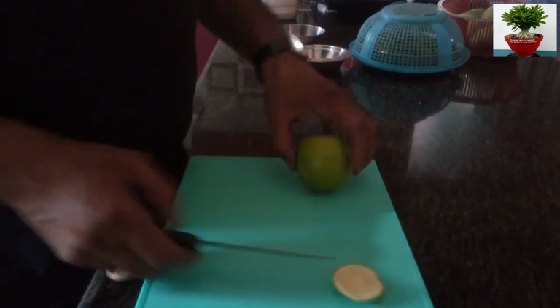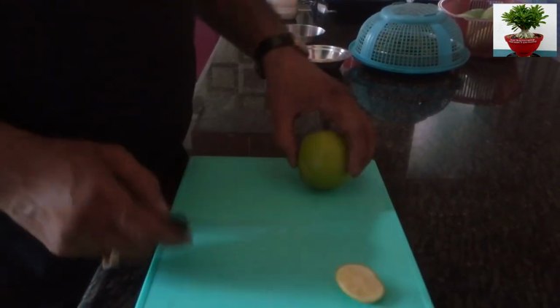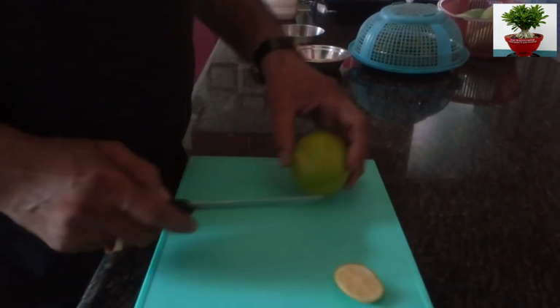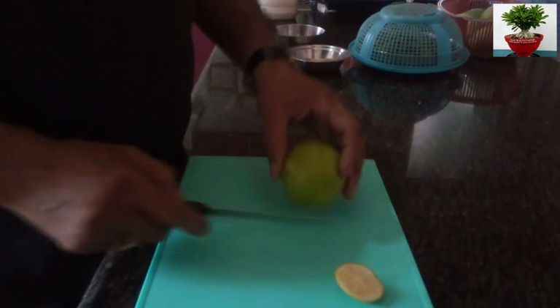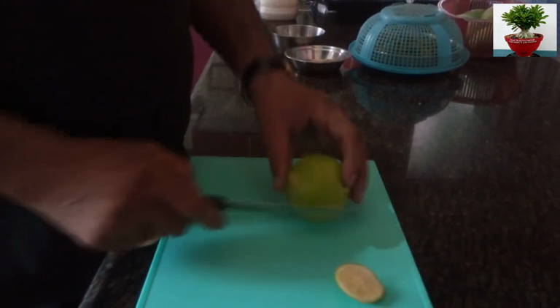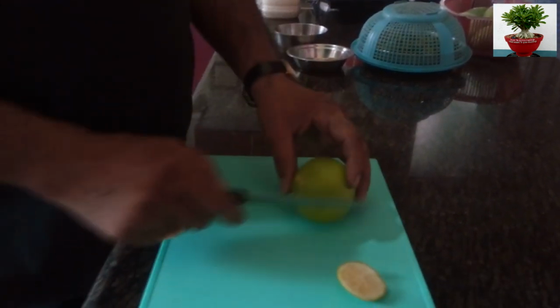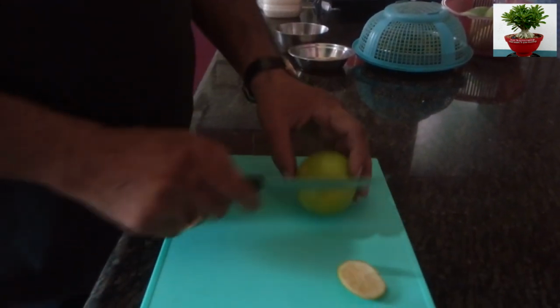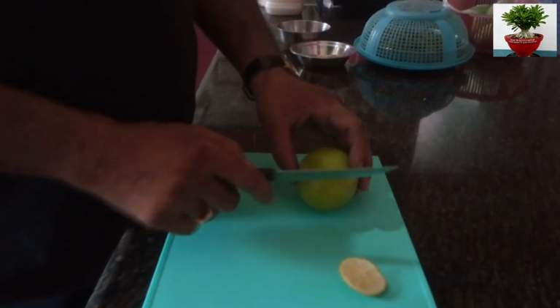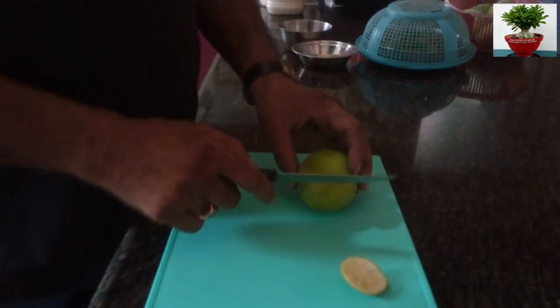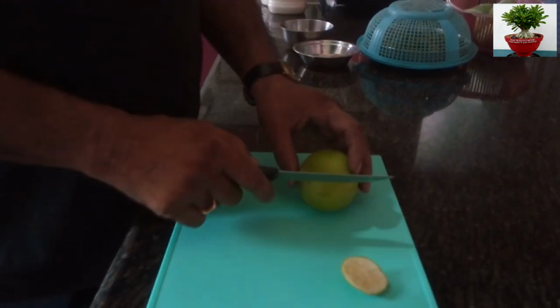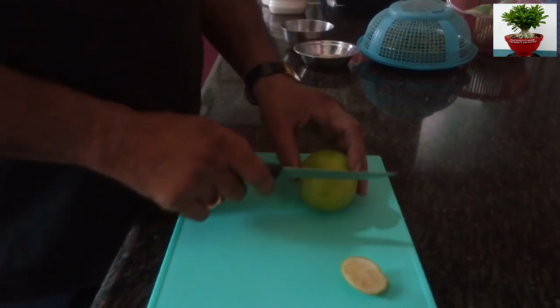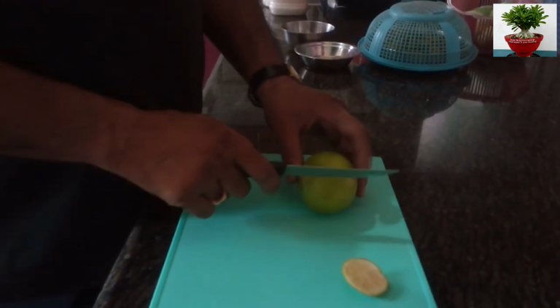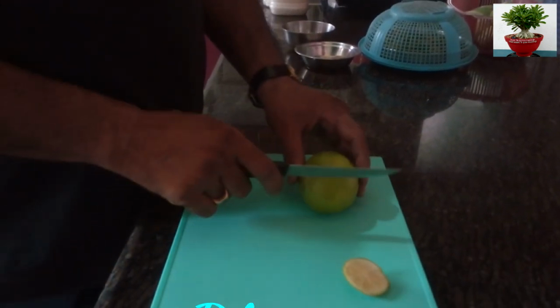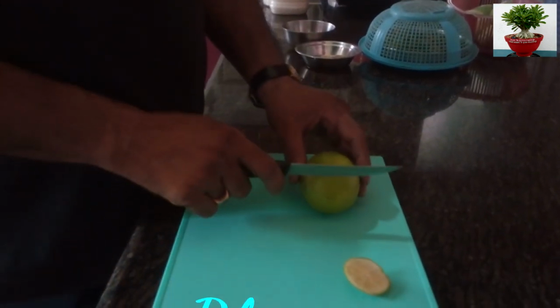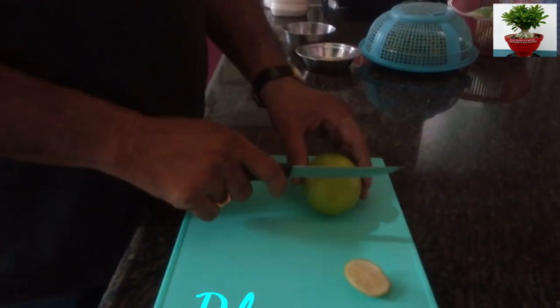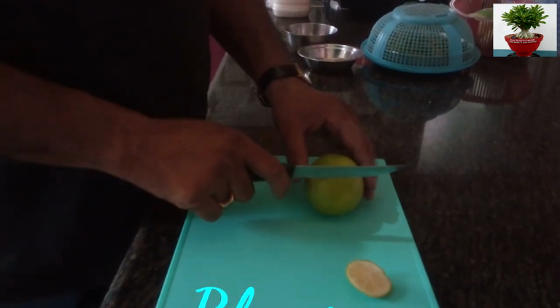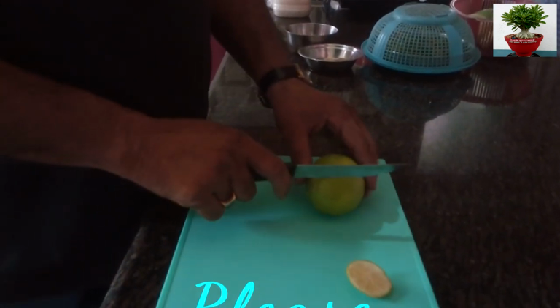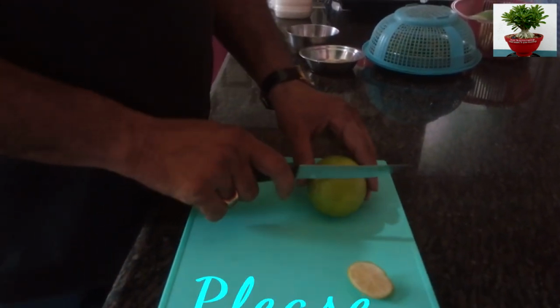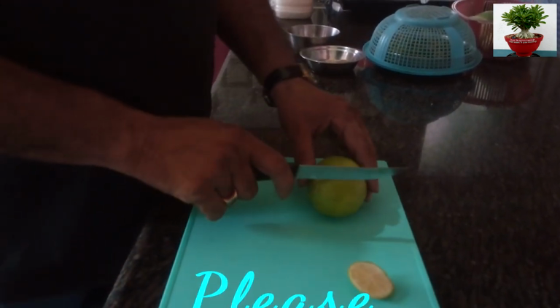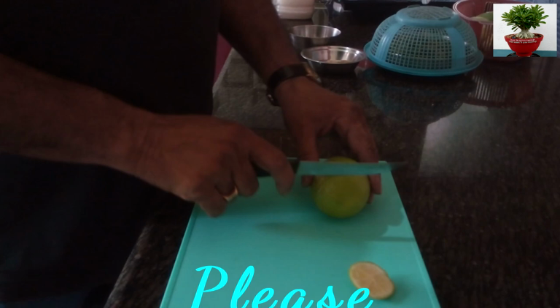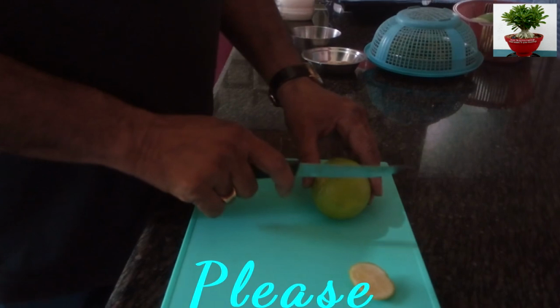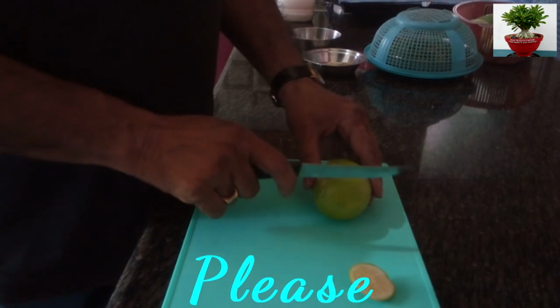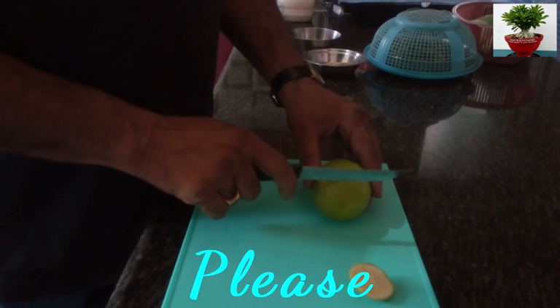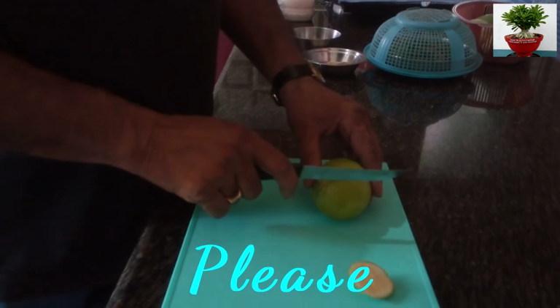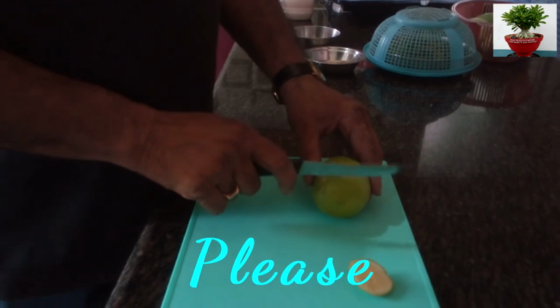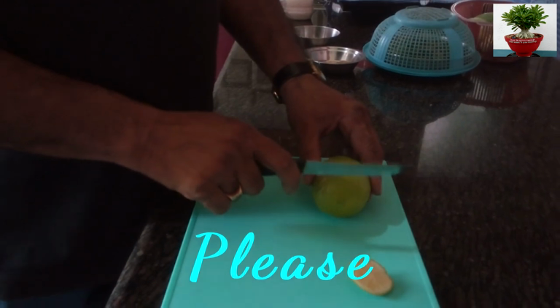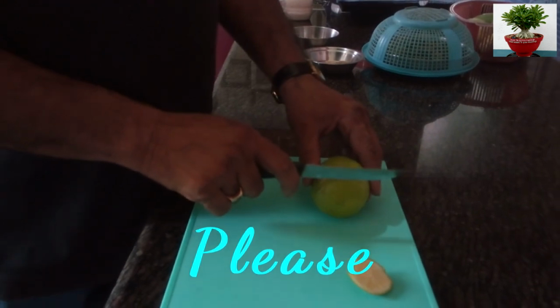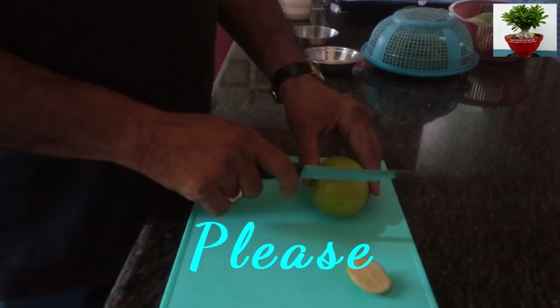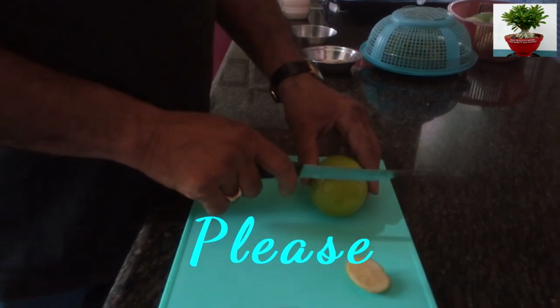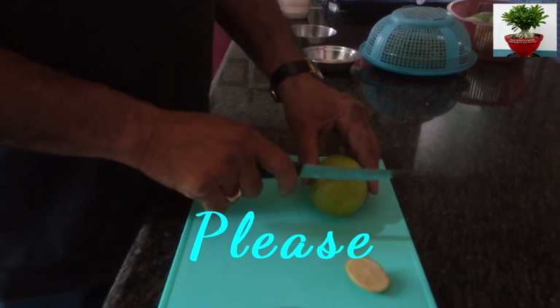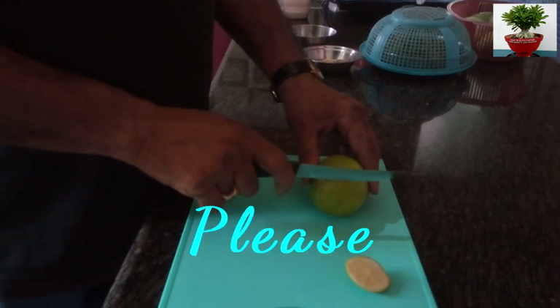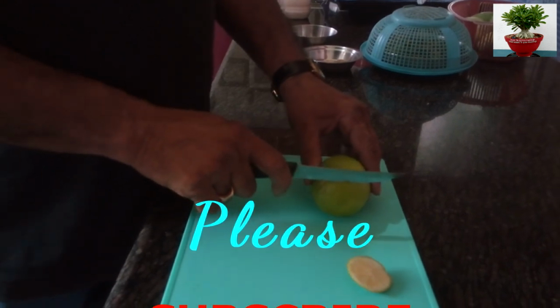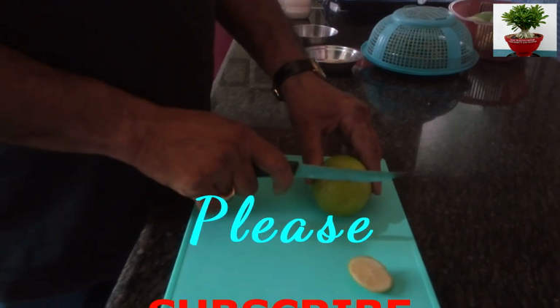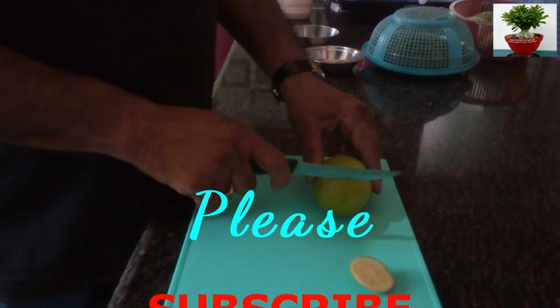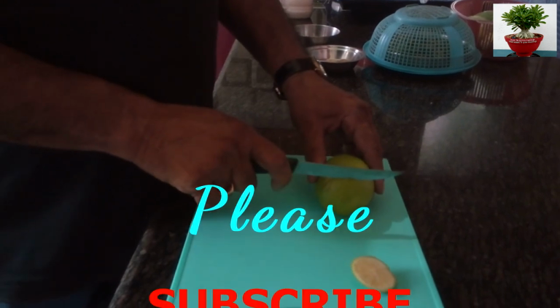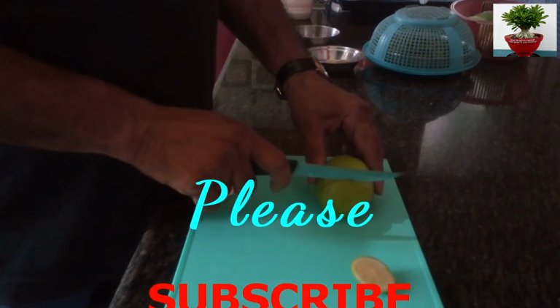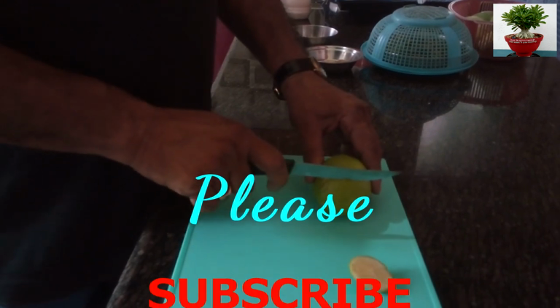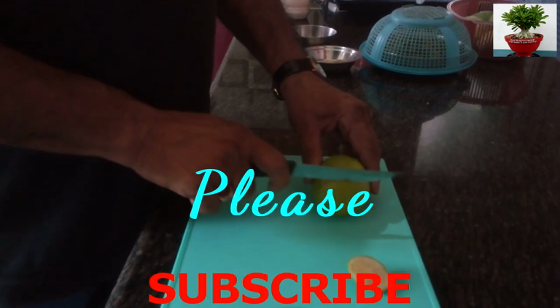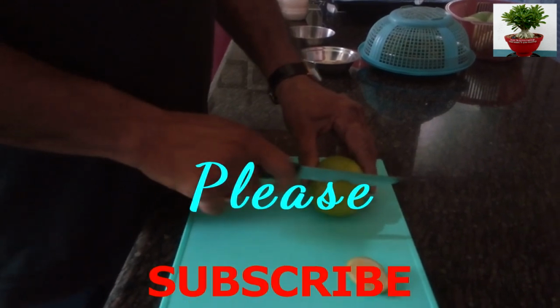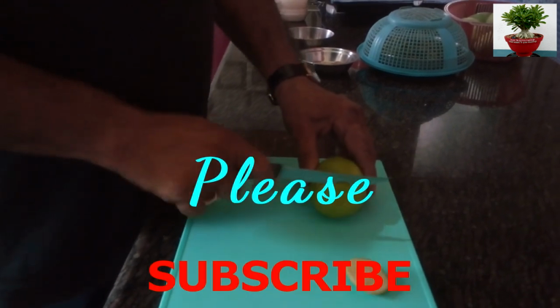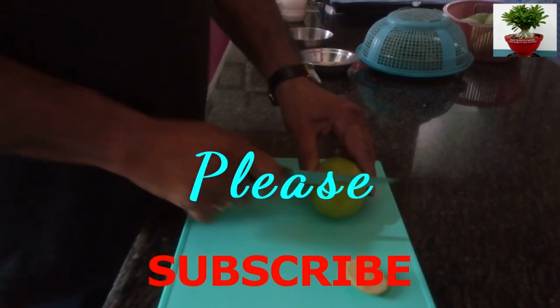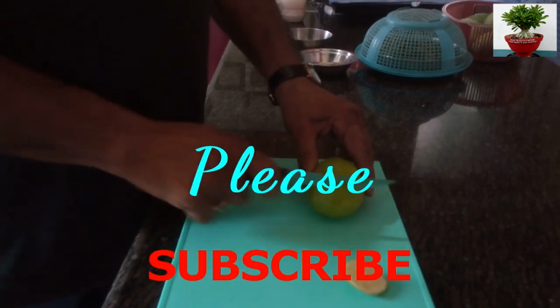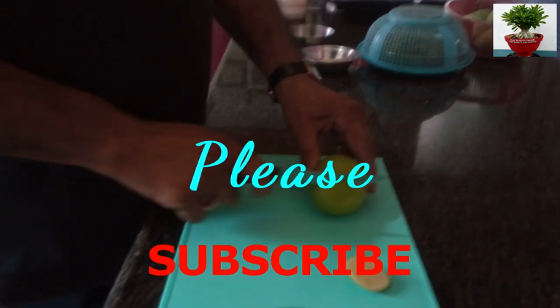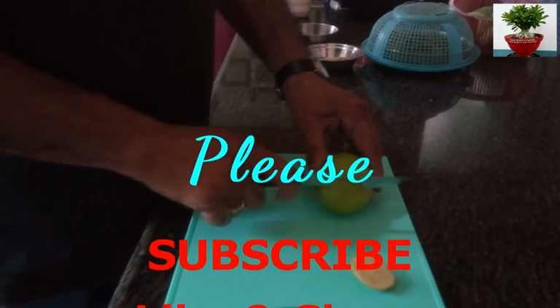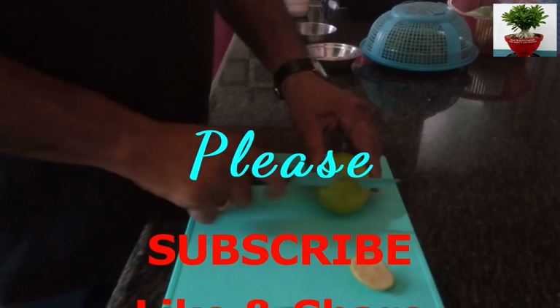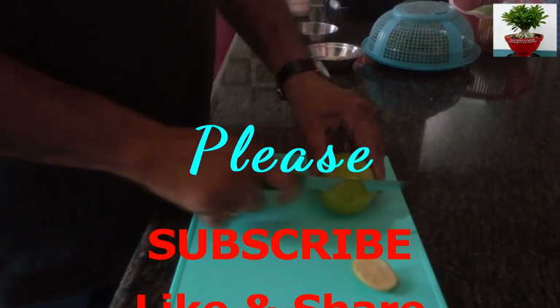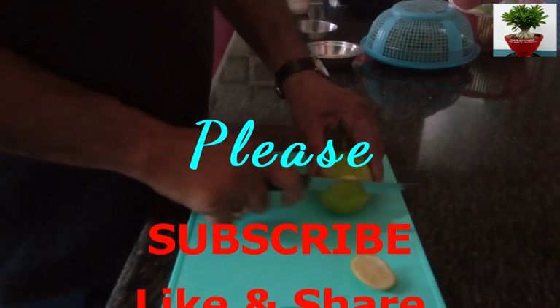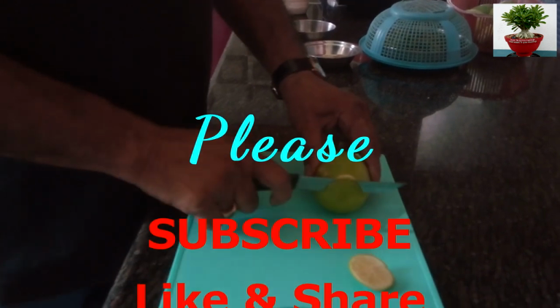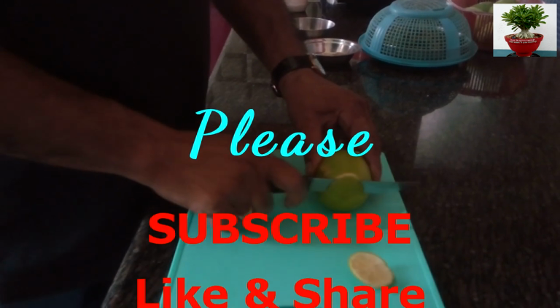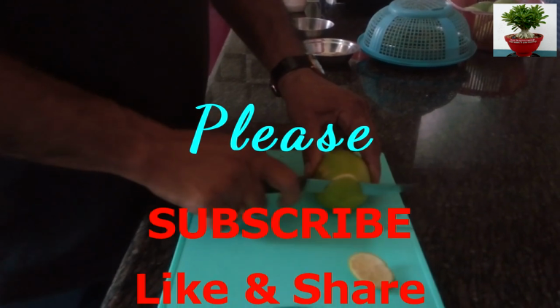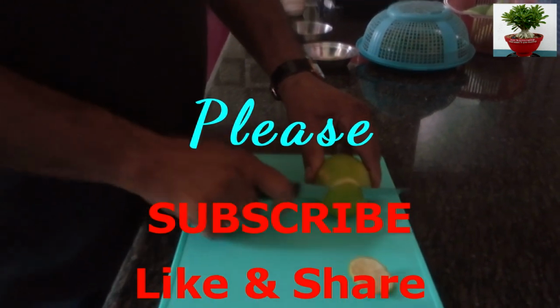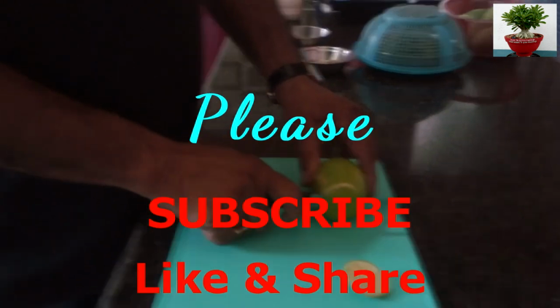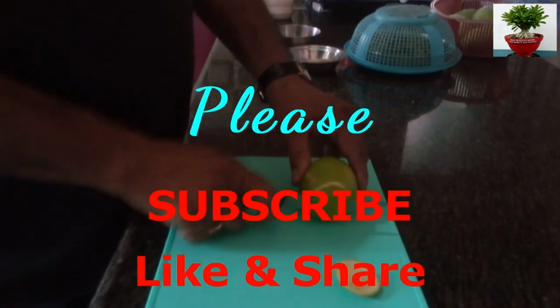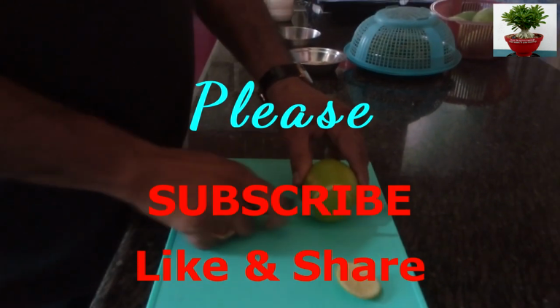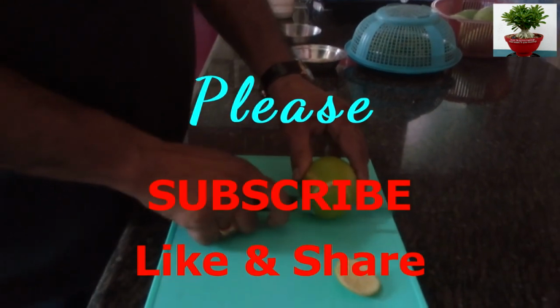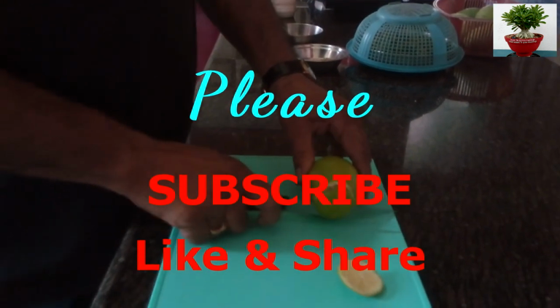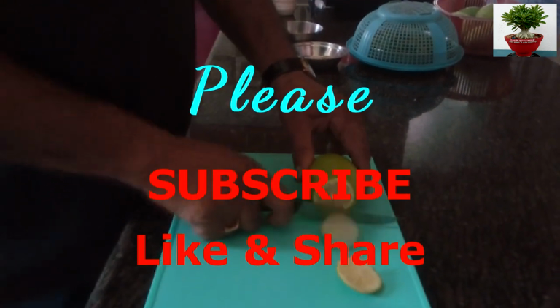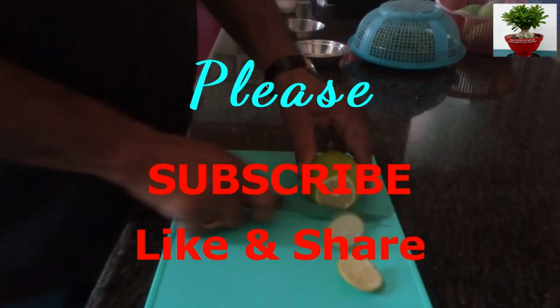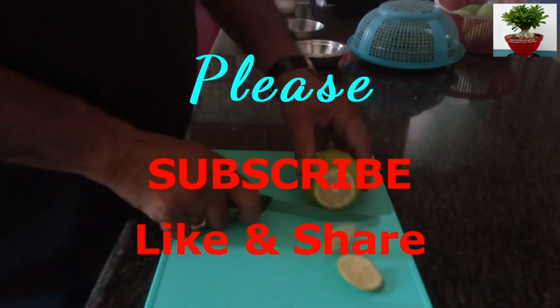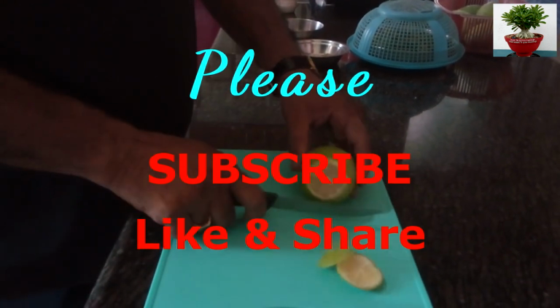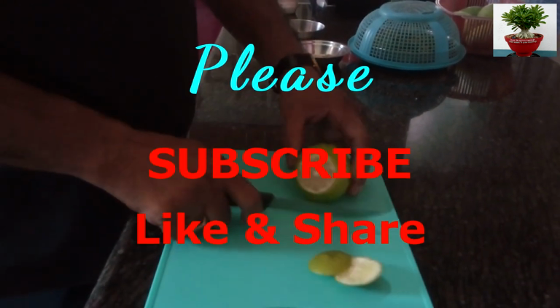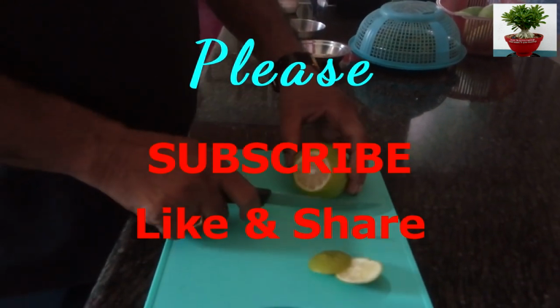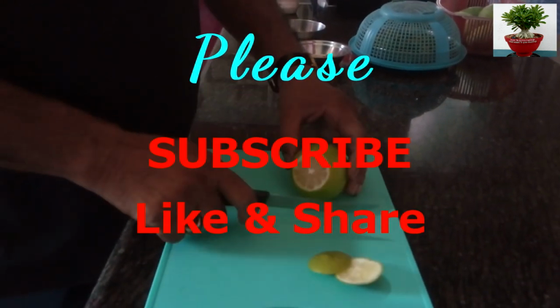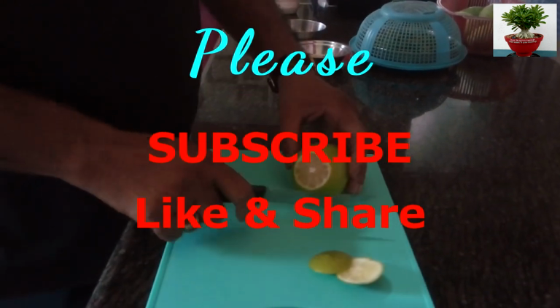So friends, if you like this video please subscribe to my channel, like and share. Thank you for watching the full video. Stay well.